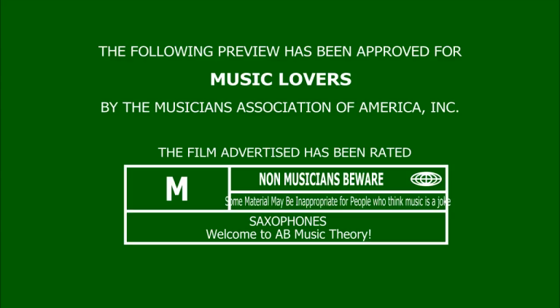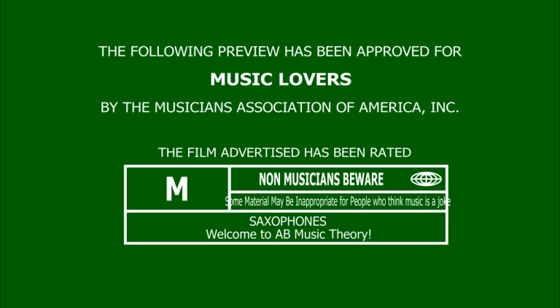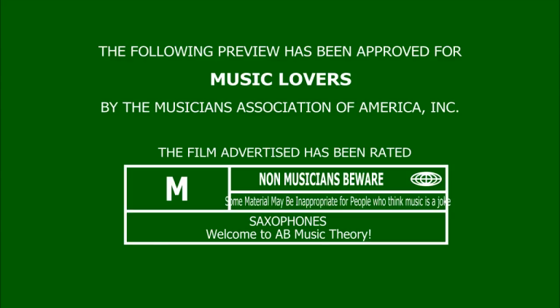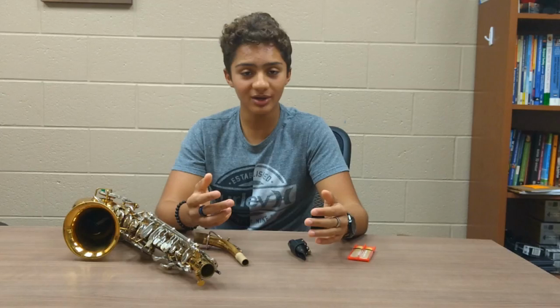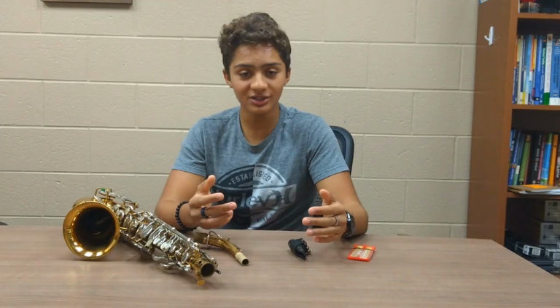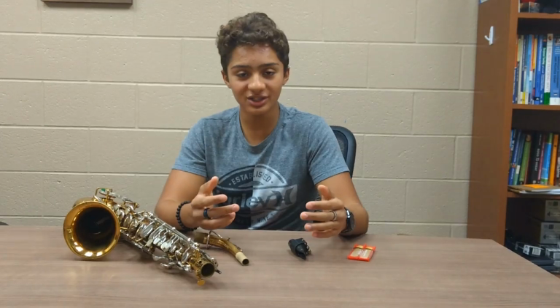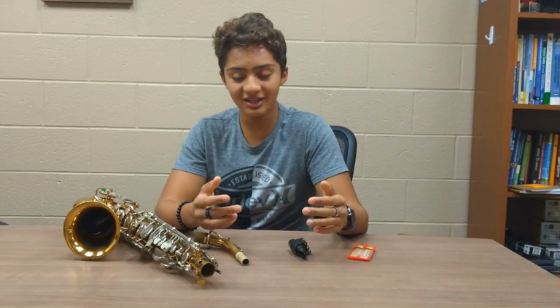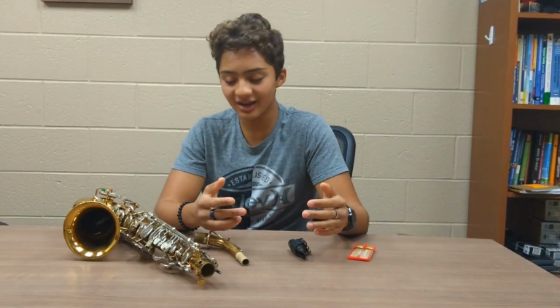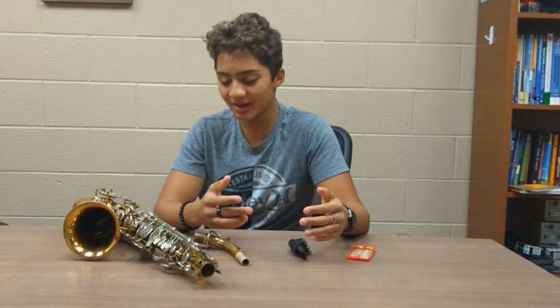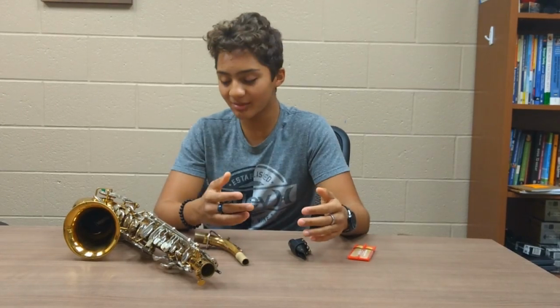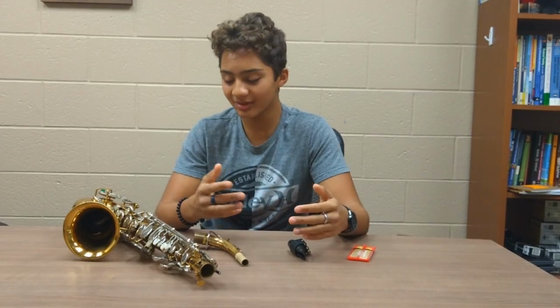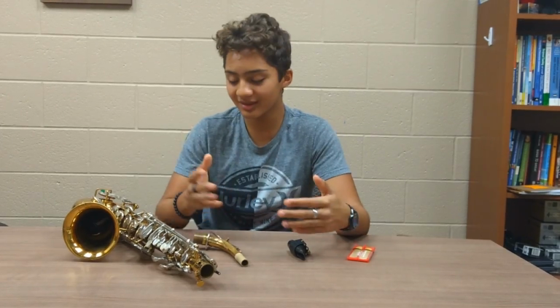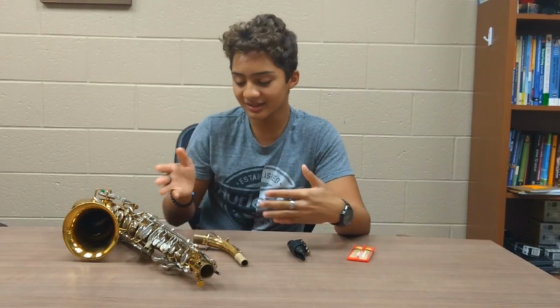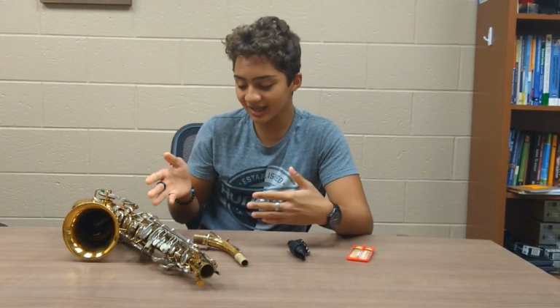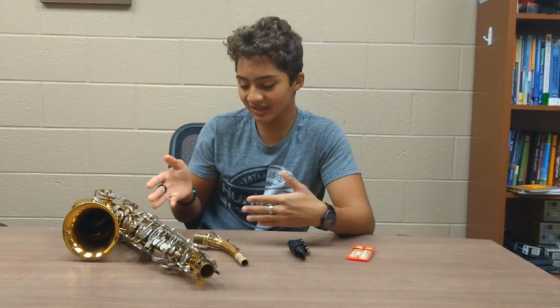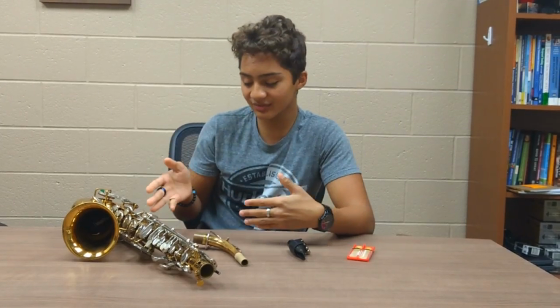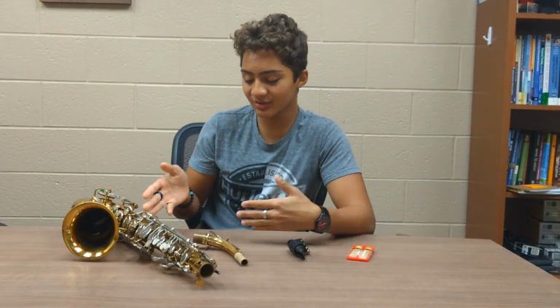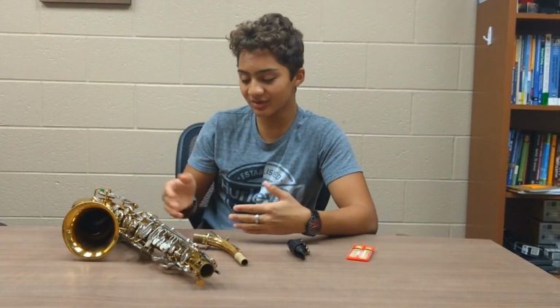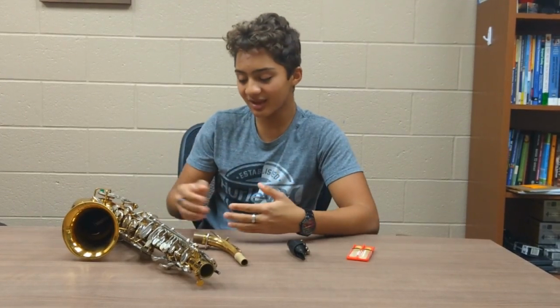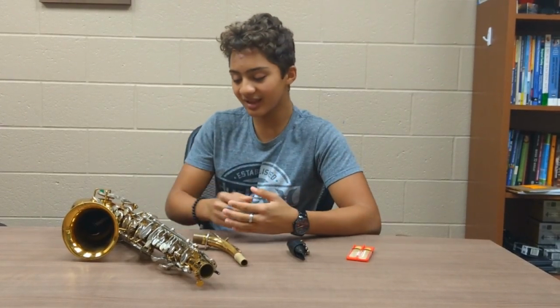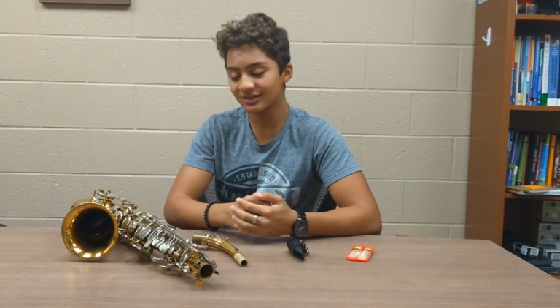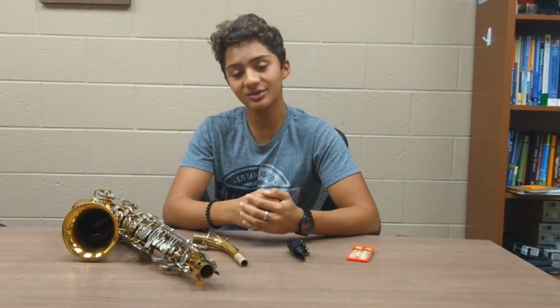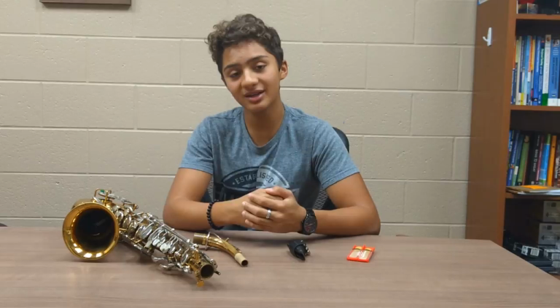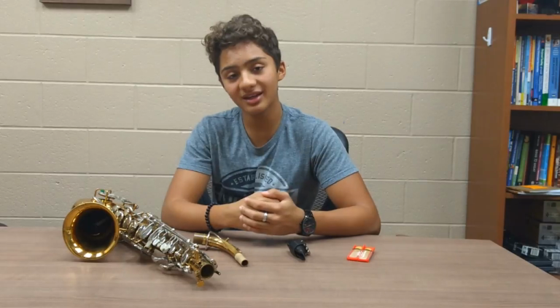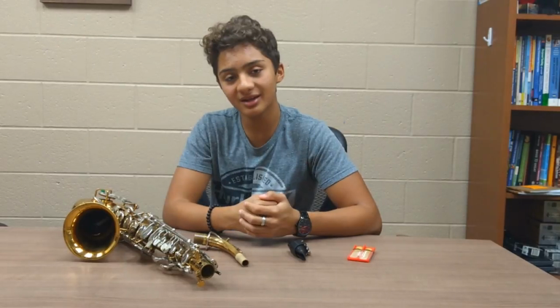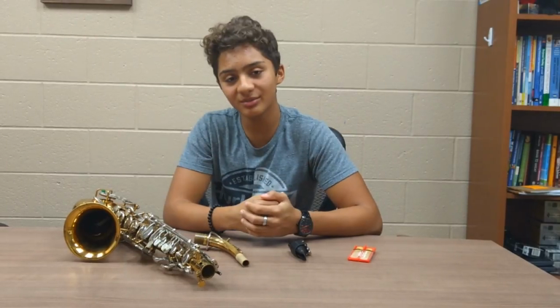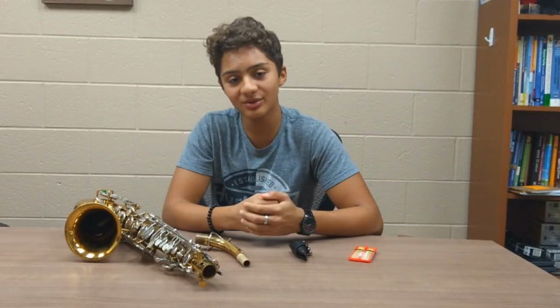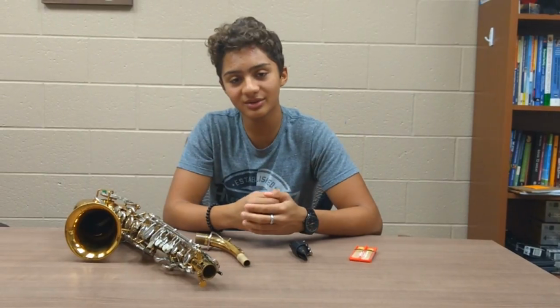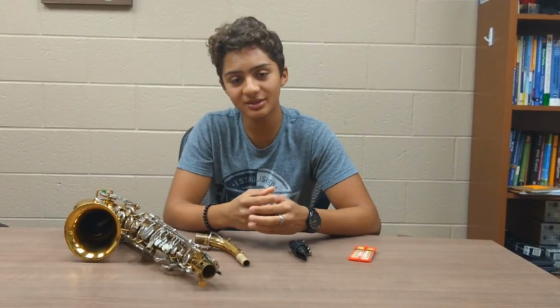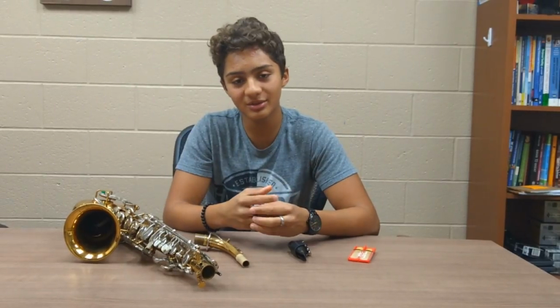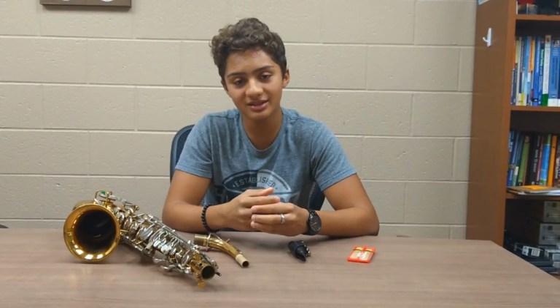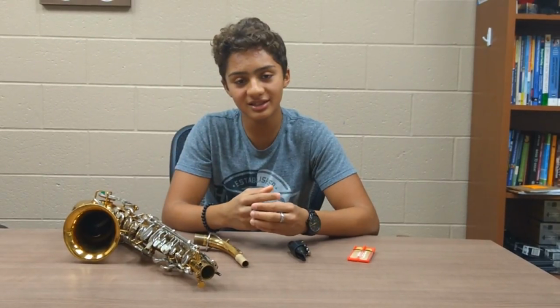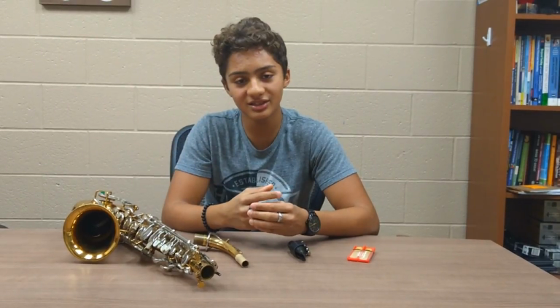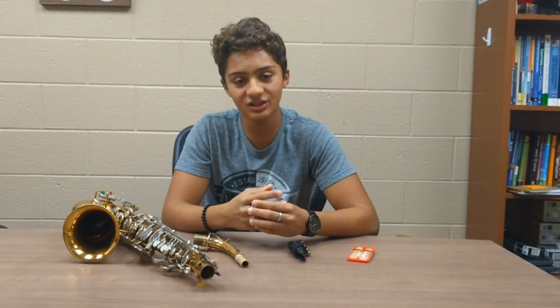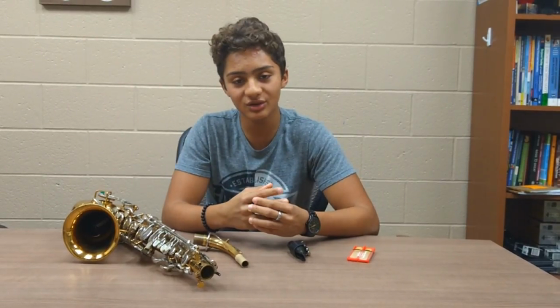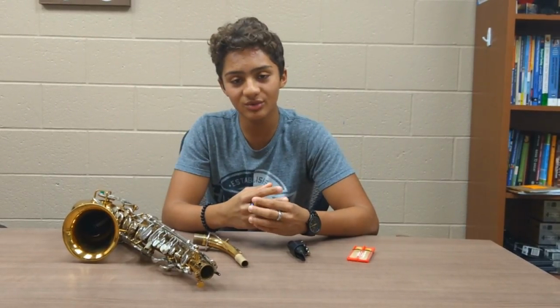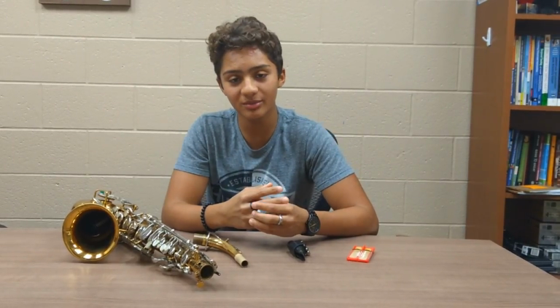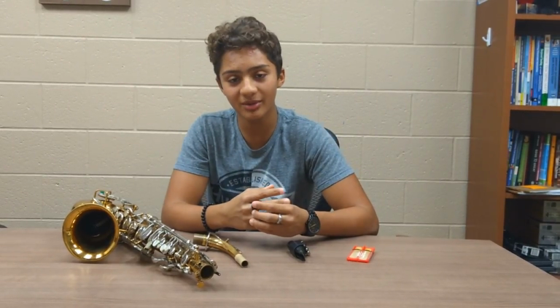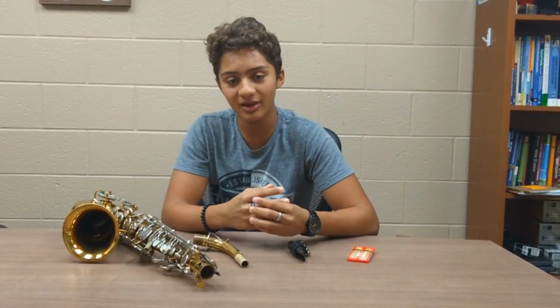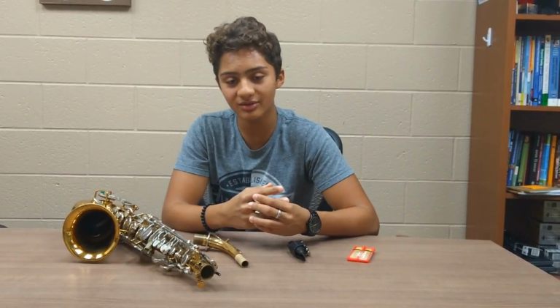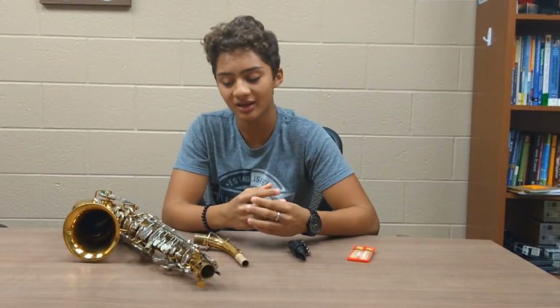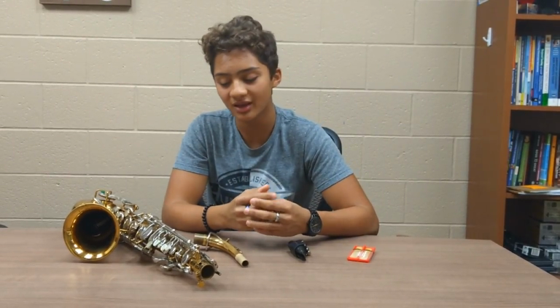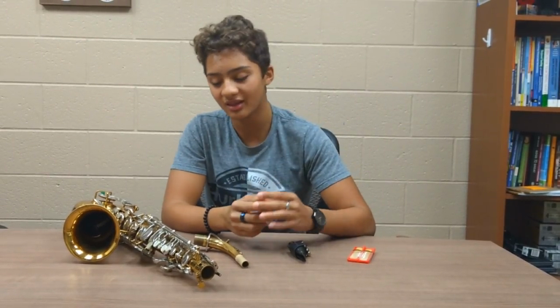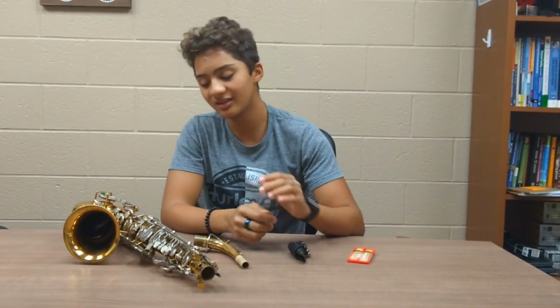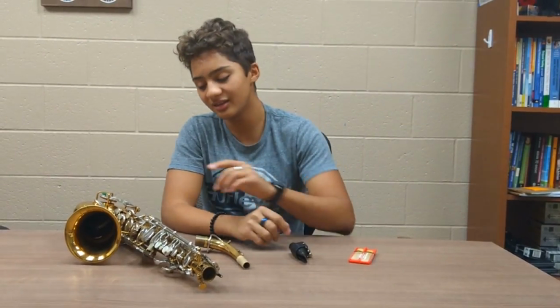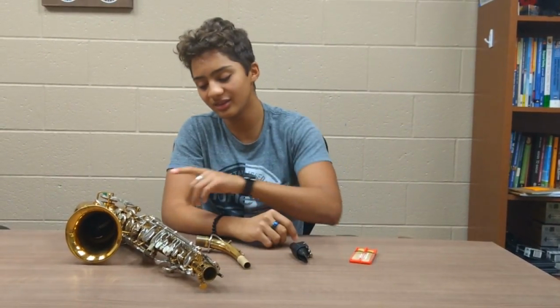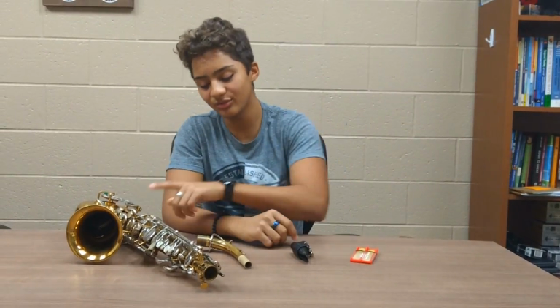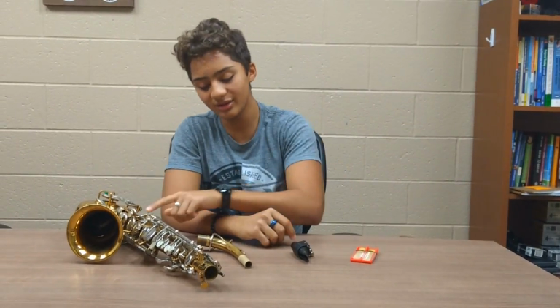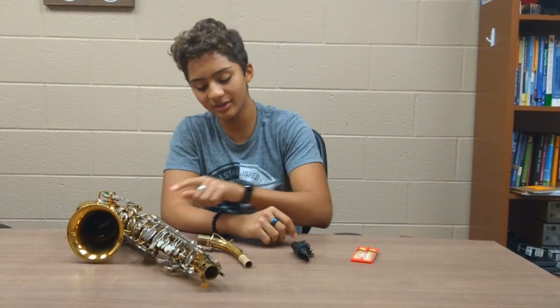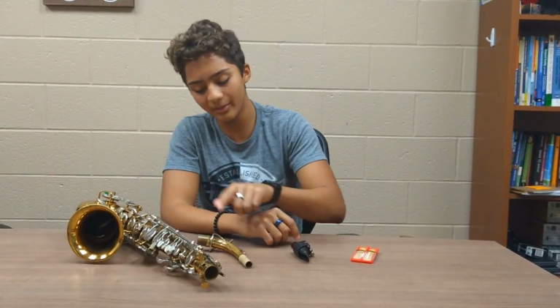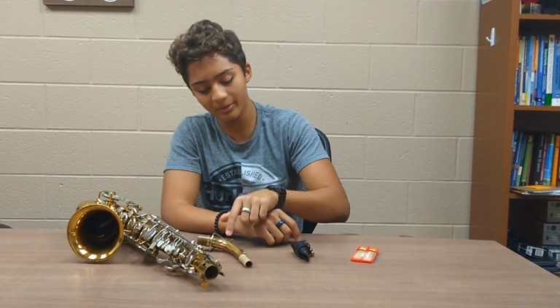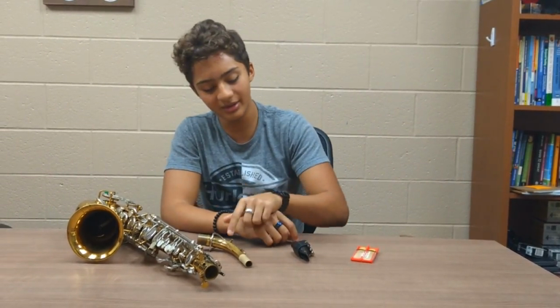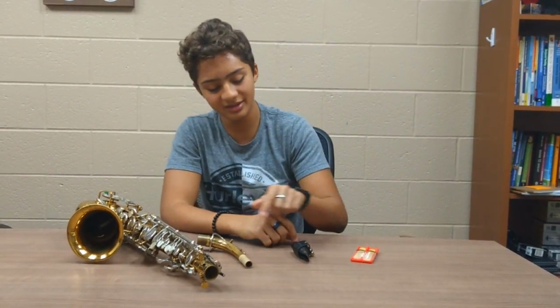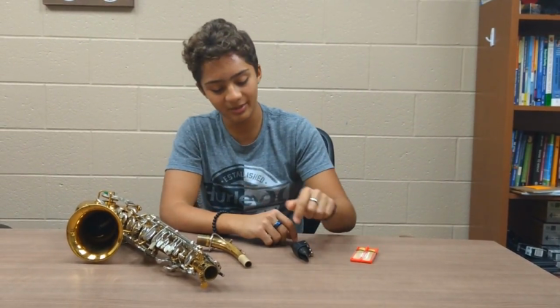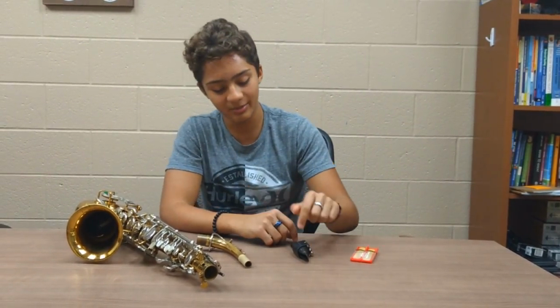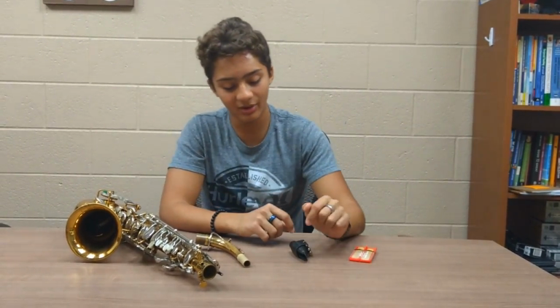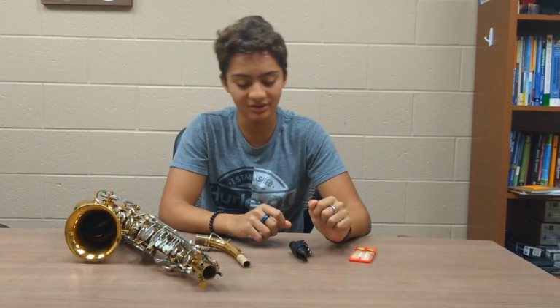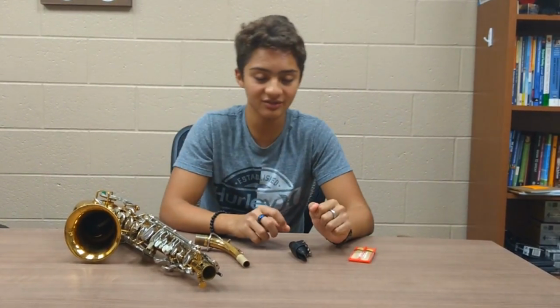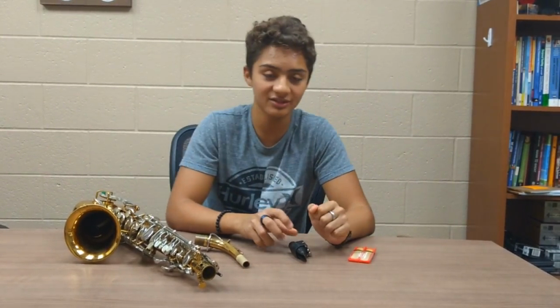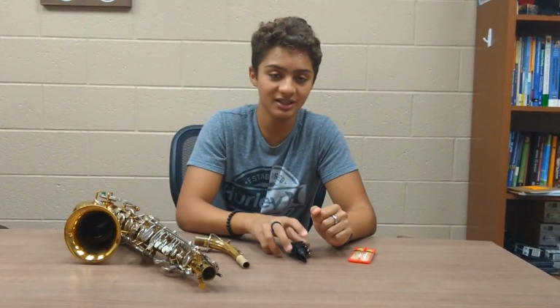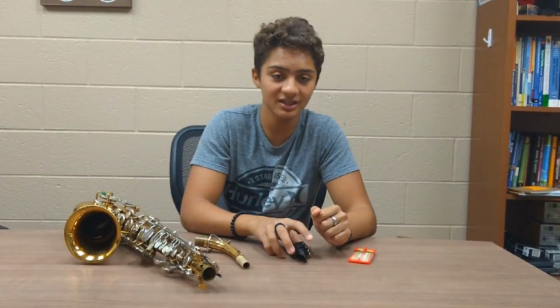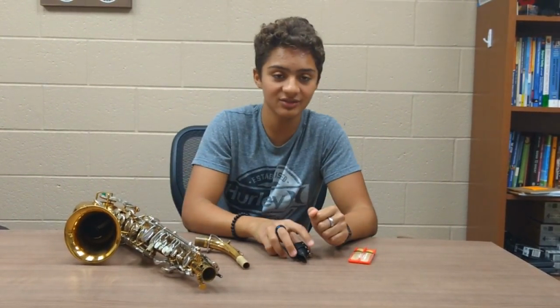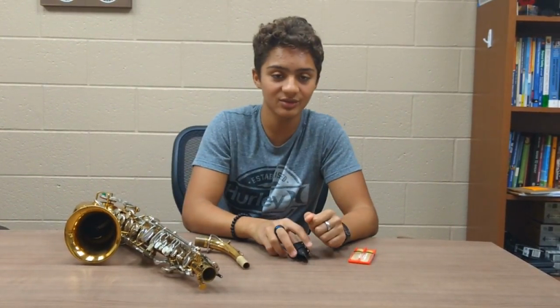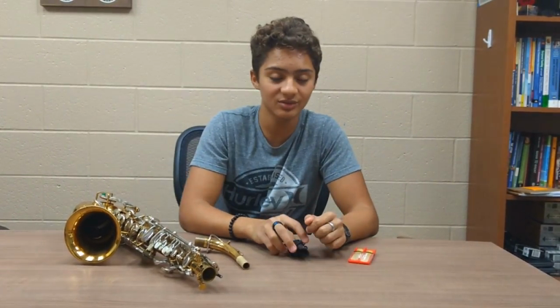I play the saxophone and today I'm going to be teaching you about the three basic parts of a saxophone.